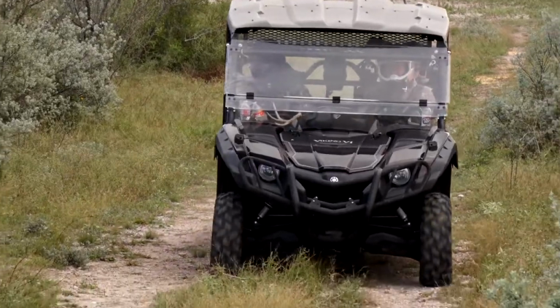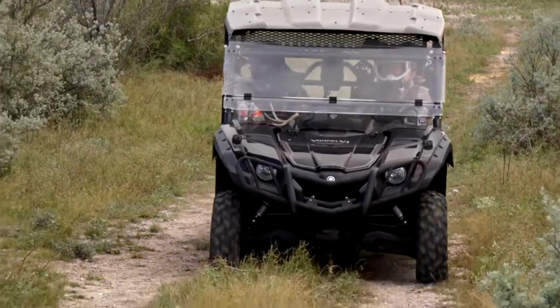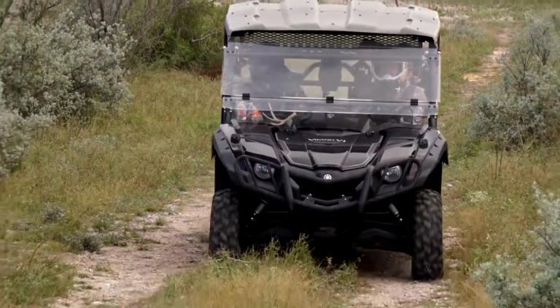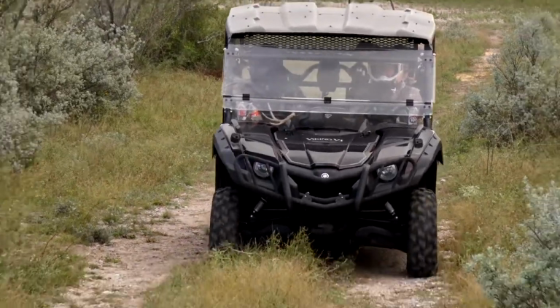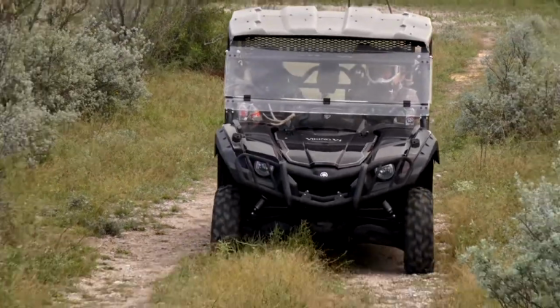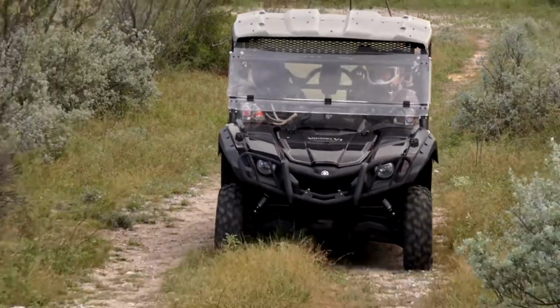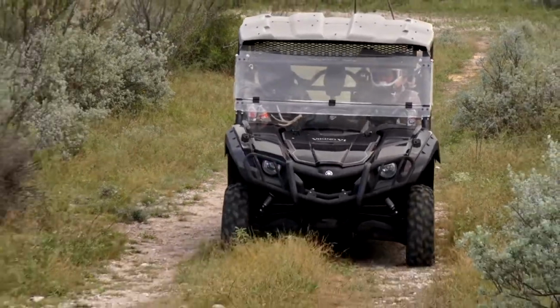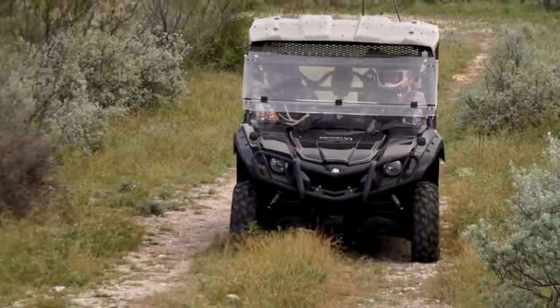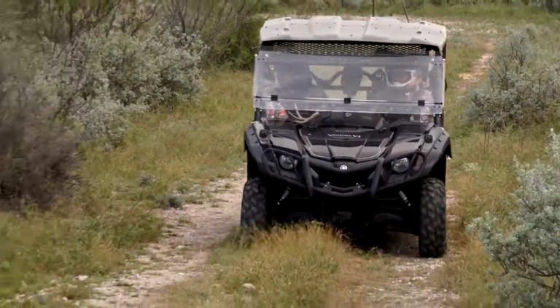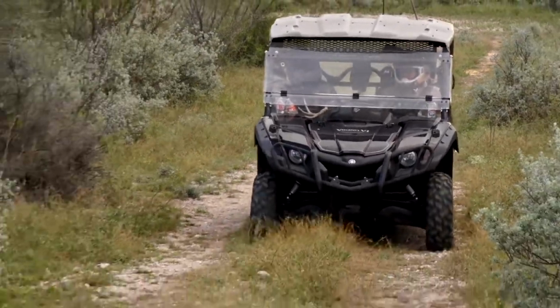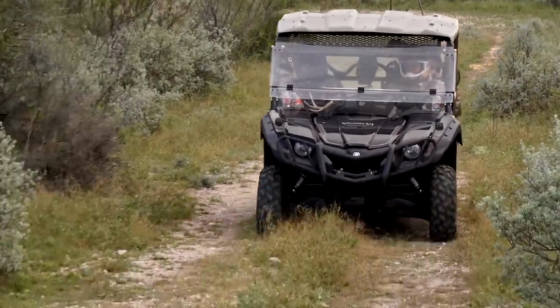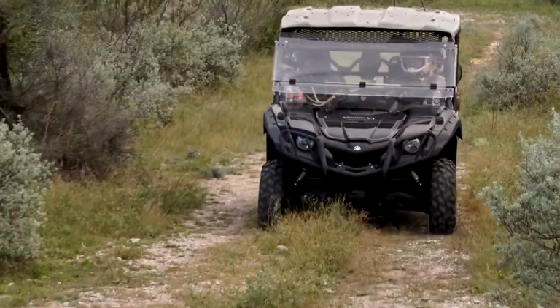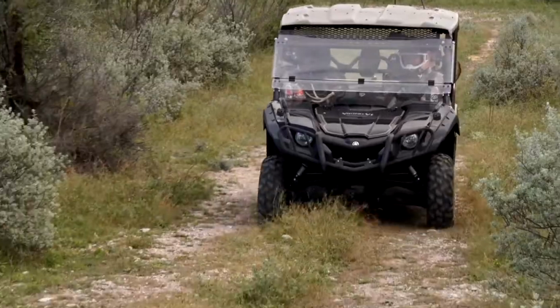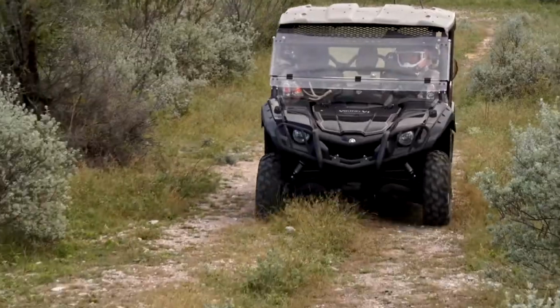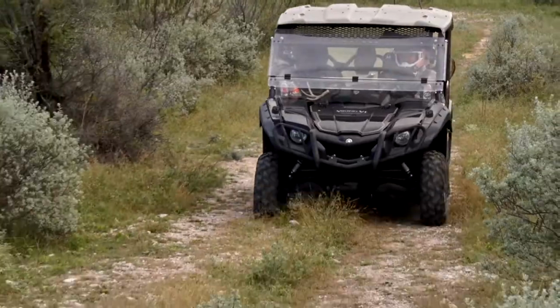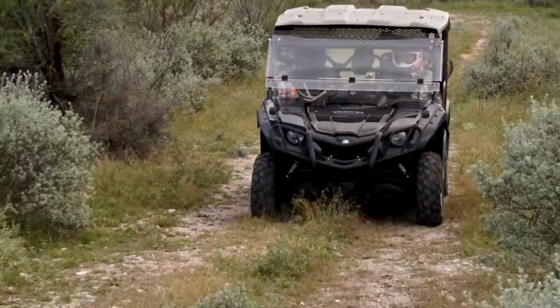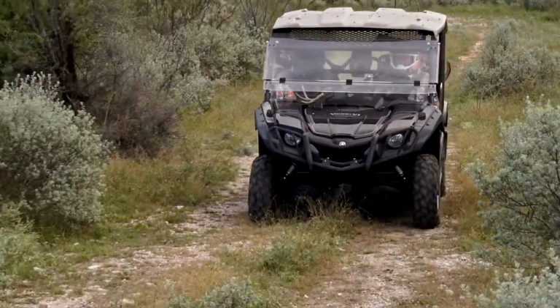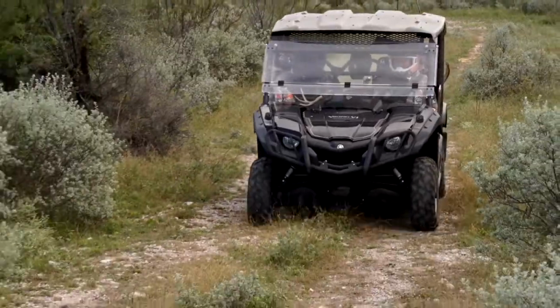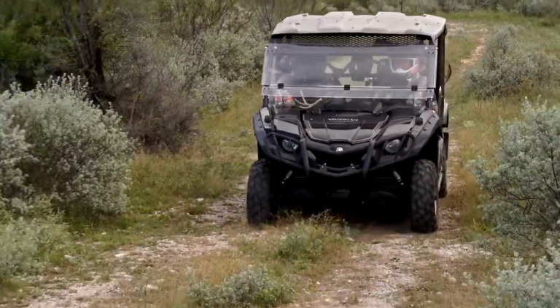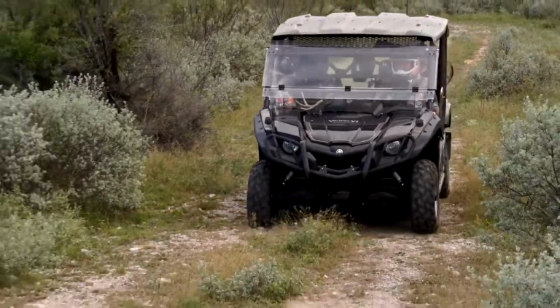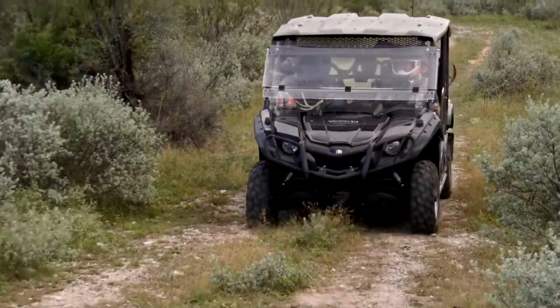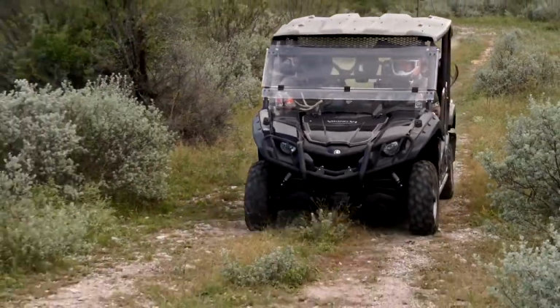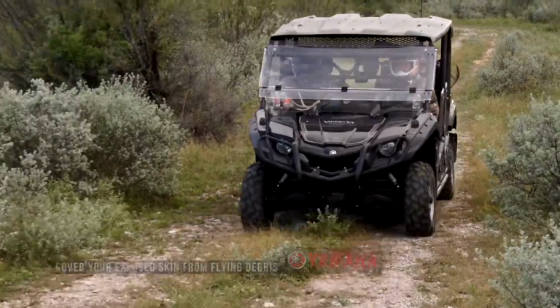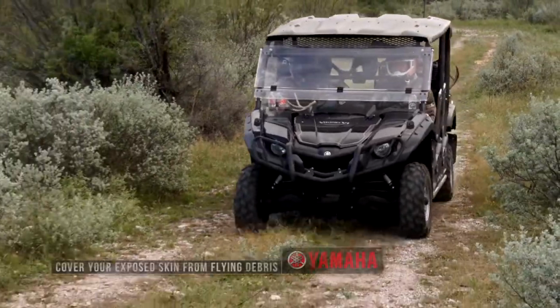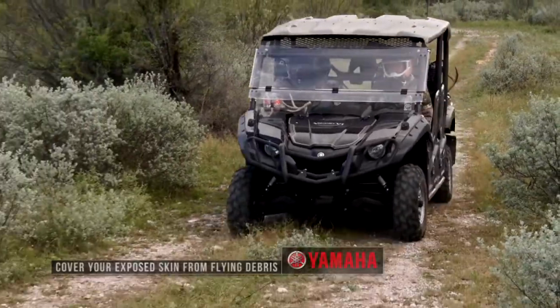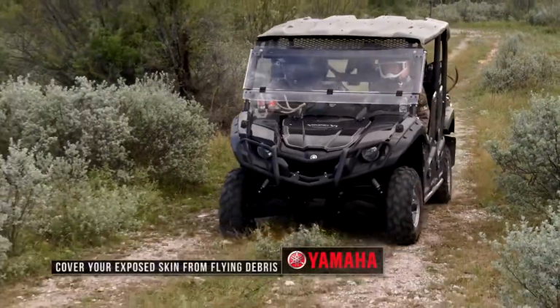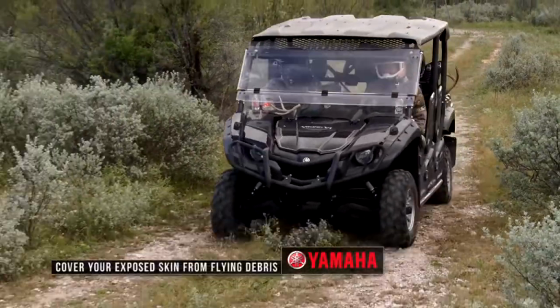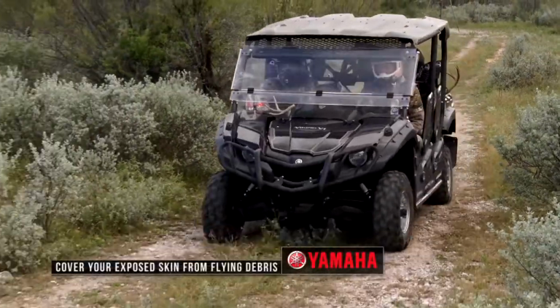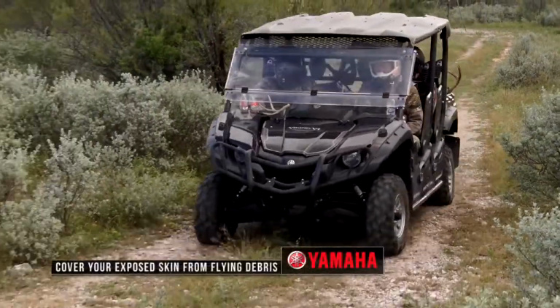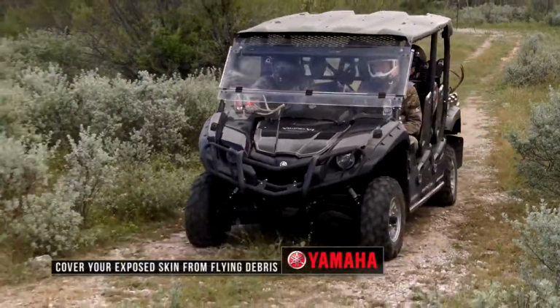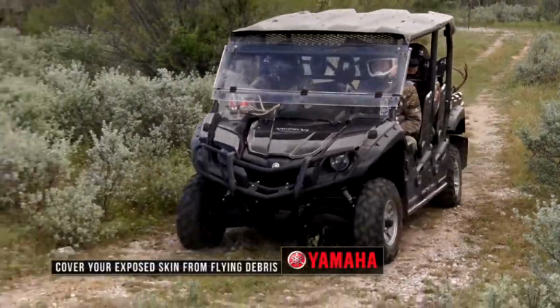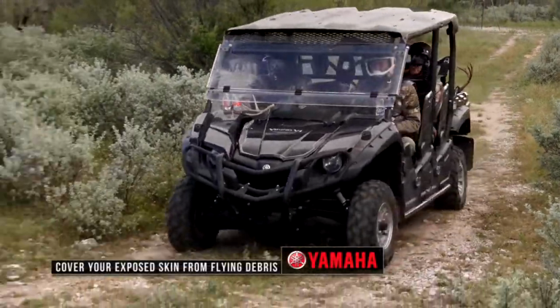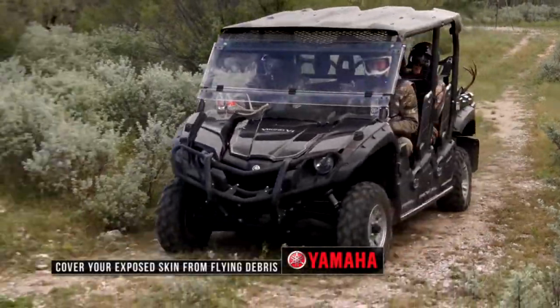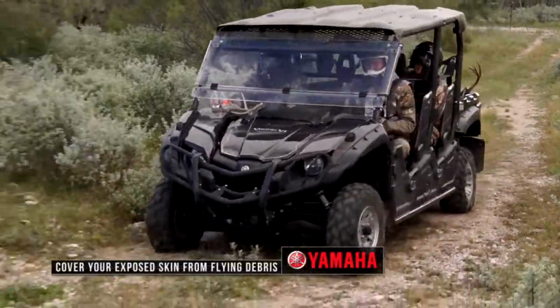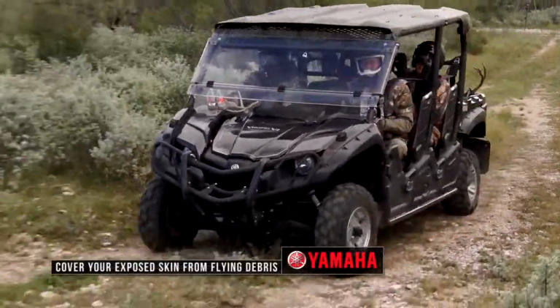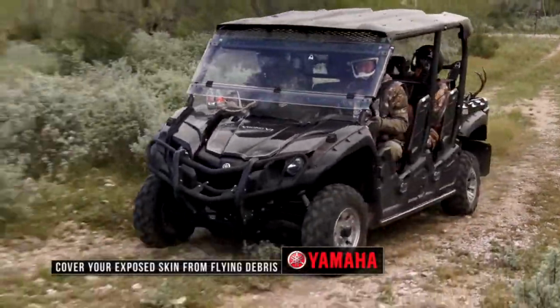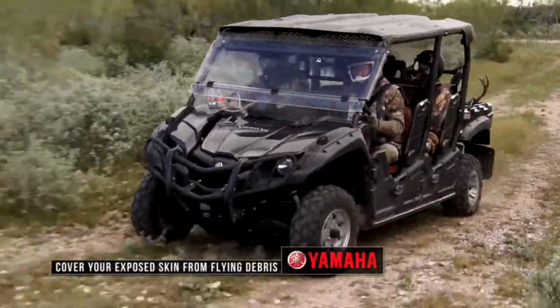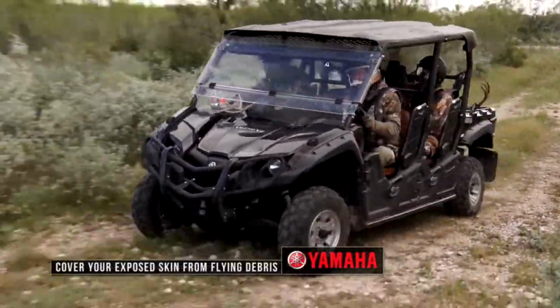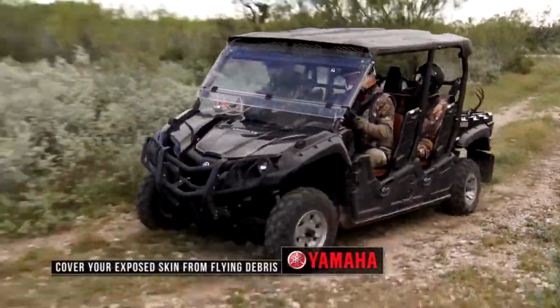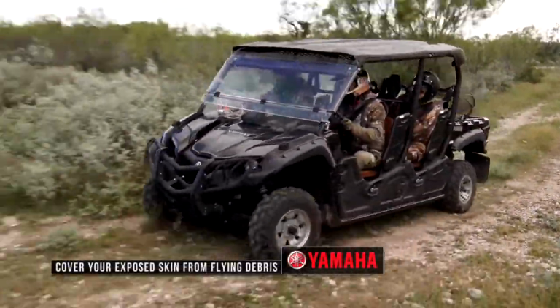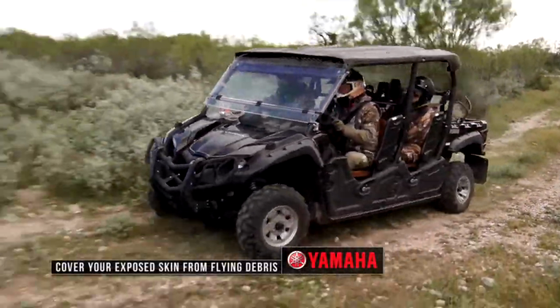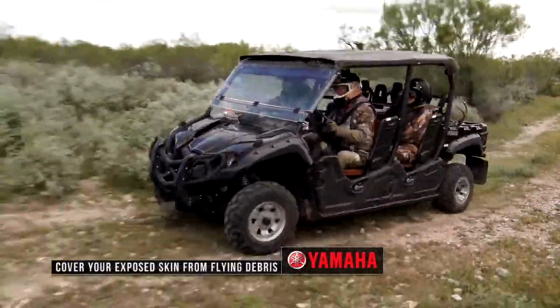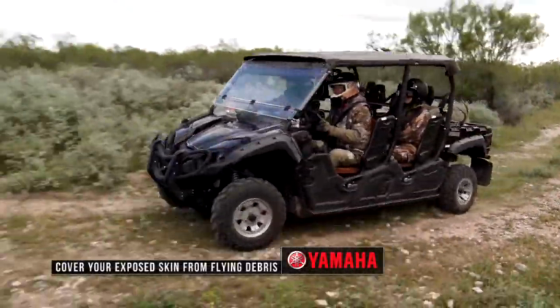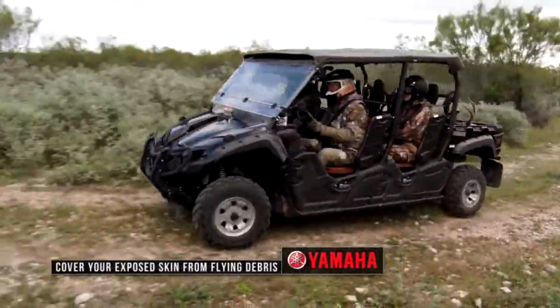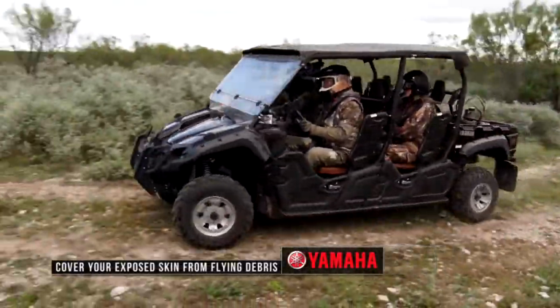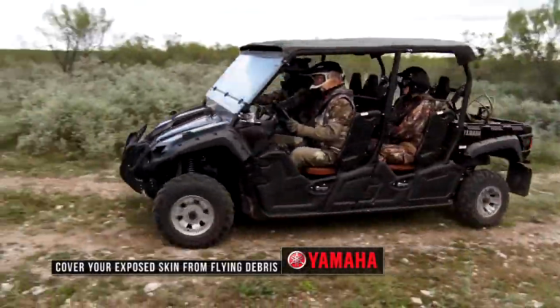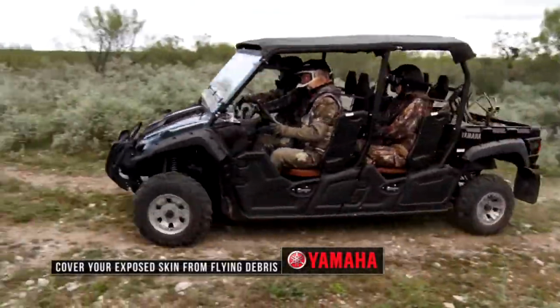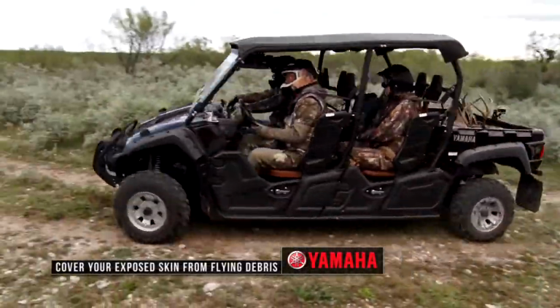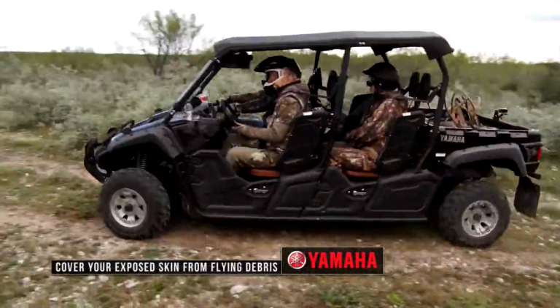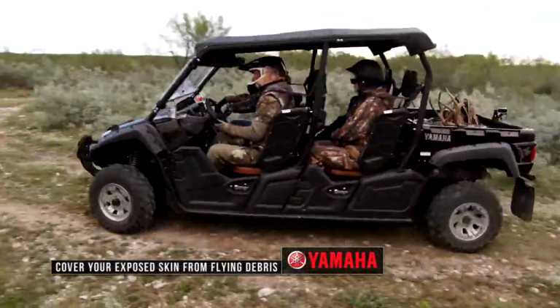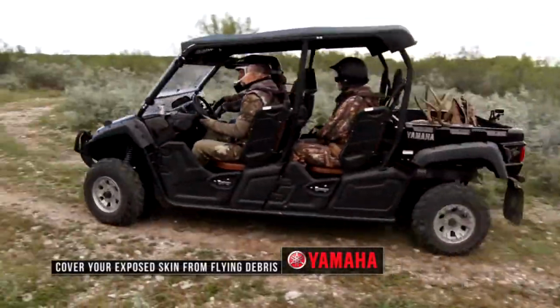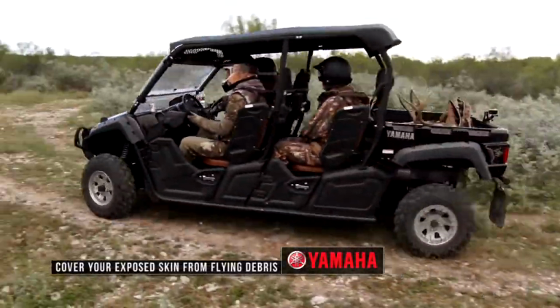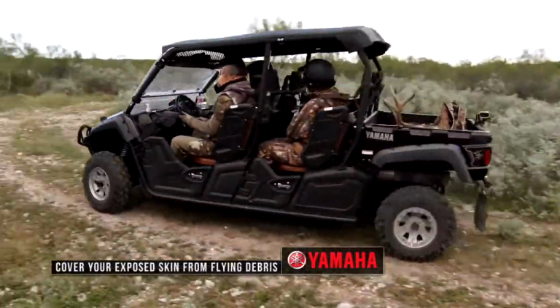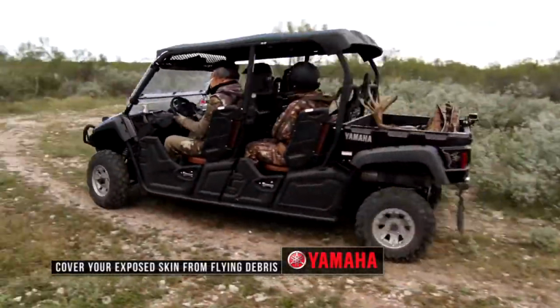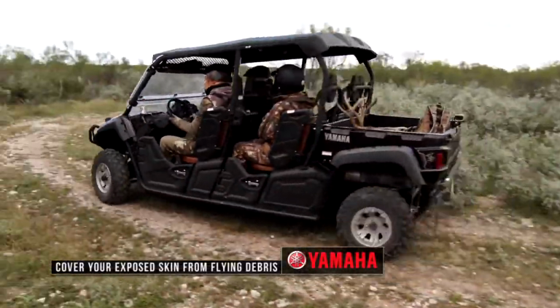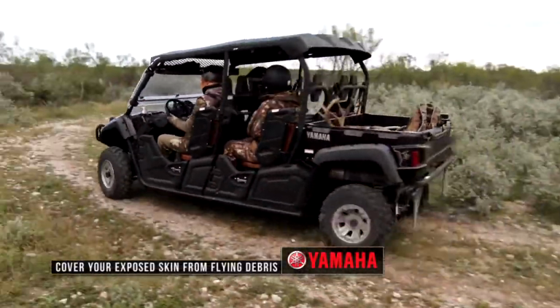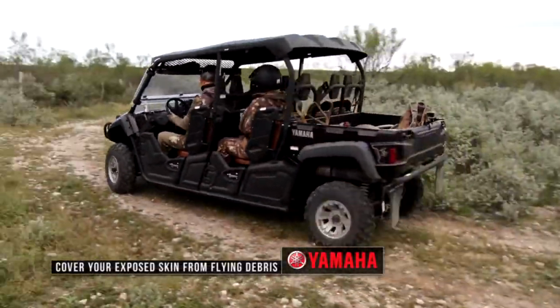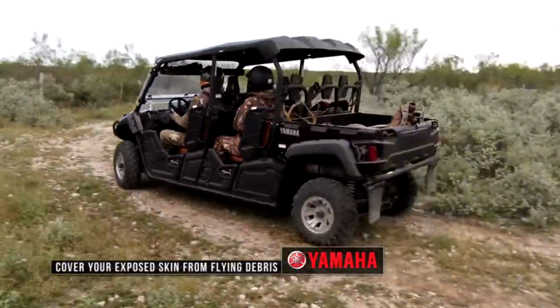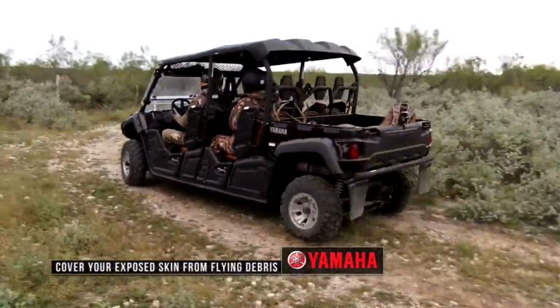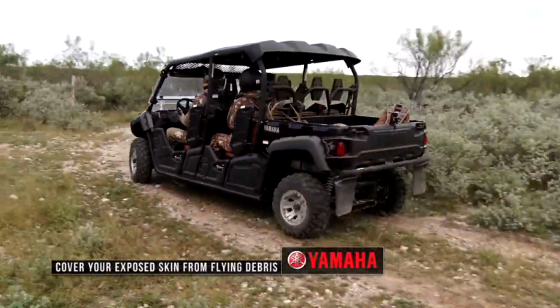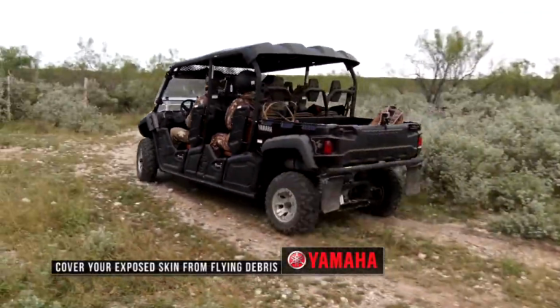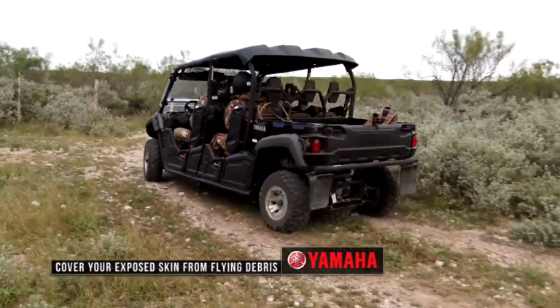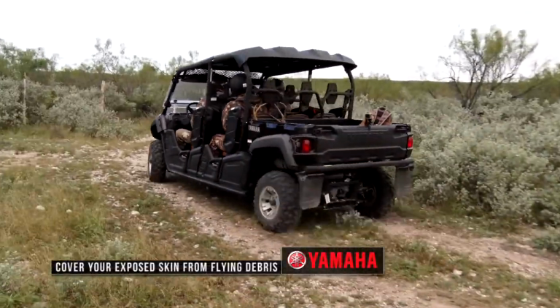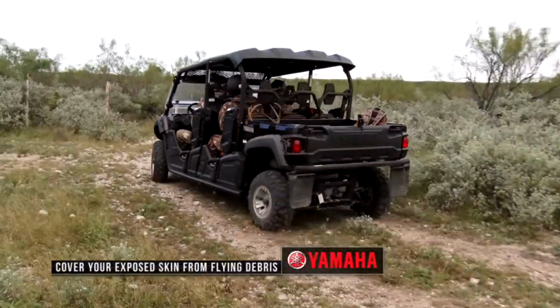I like to wear — and recommend to everybody, as does Yamaha — long sleeves and long pants. Cover basically every piece of exposed skin that you can.